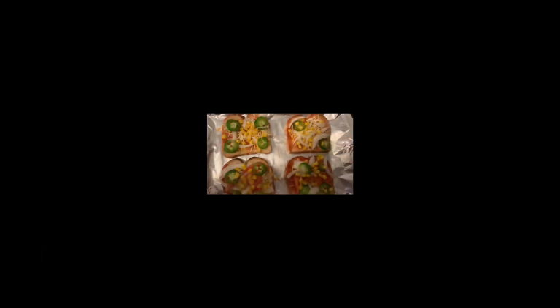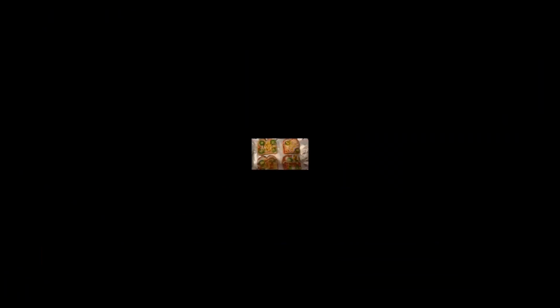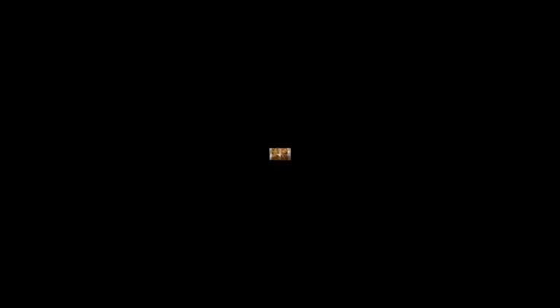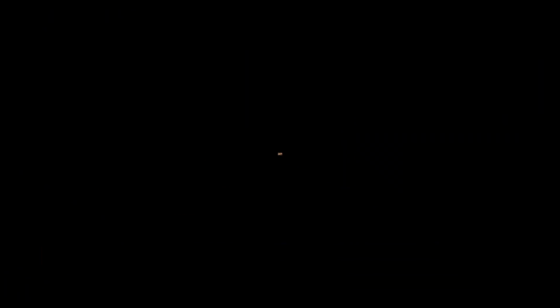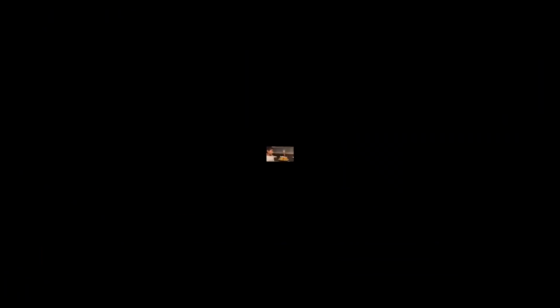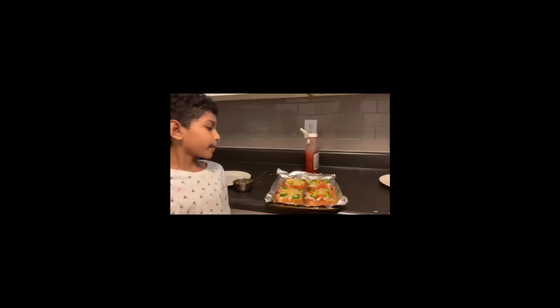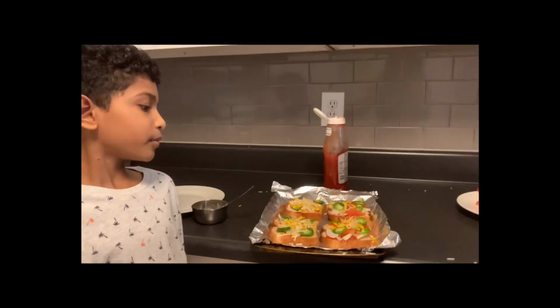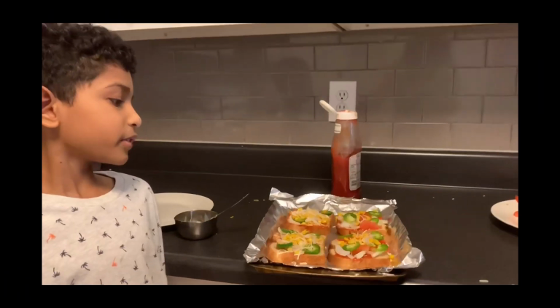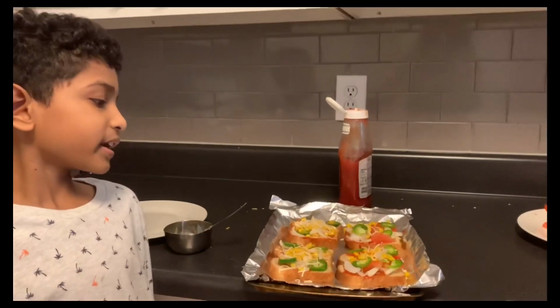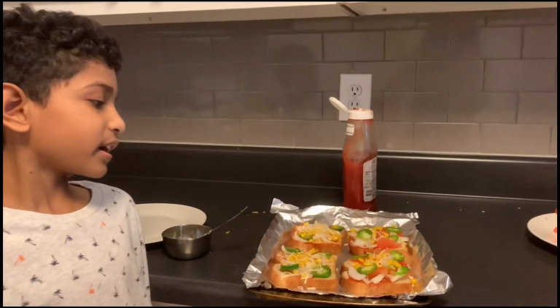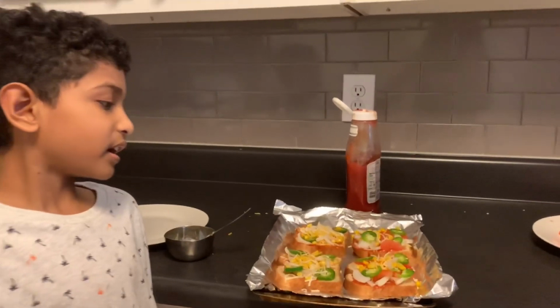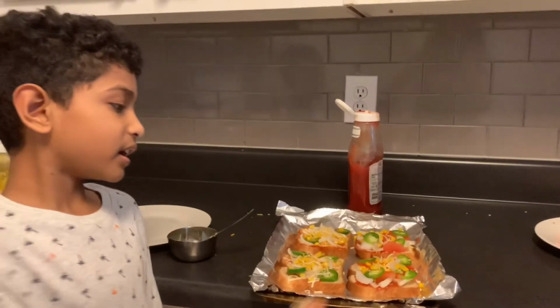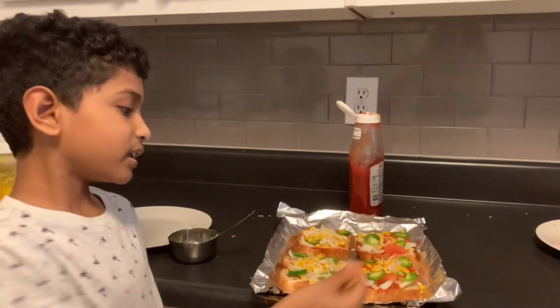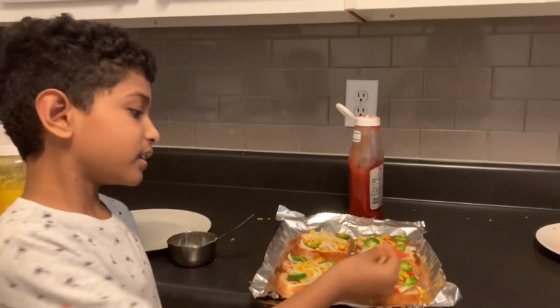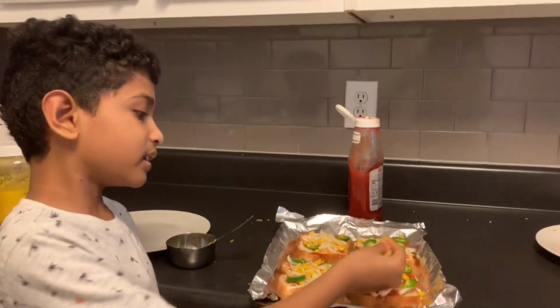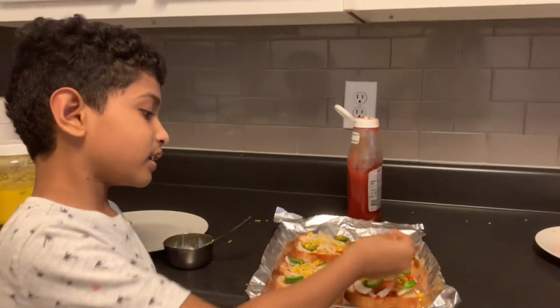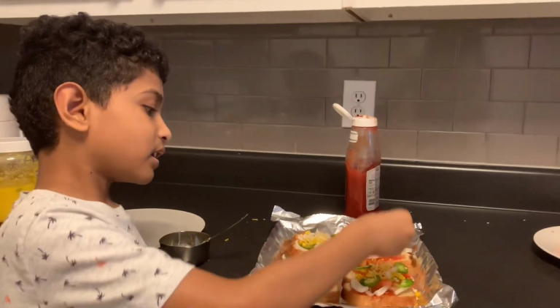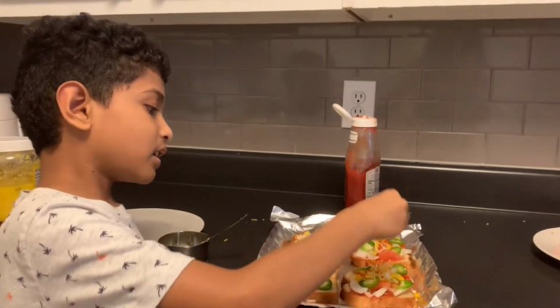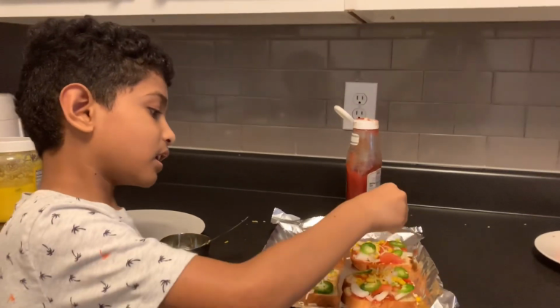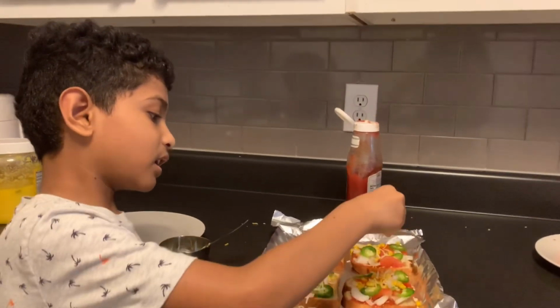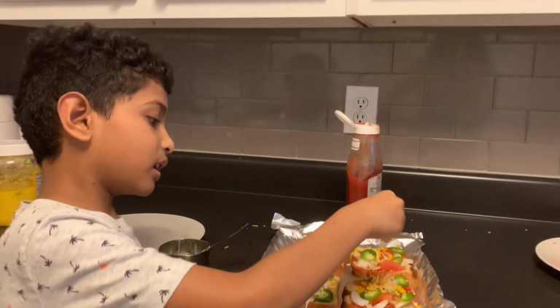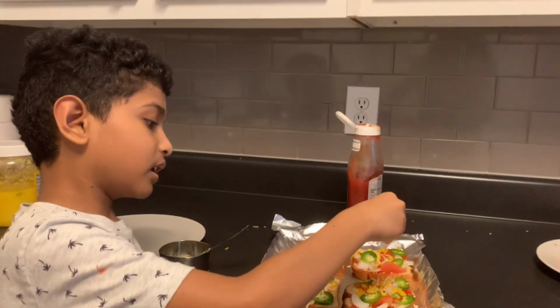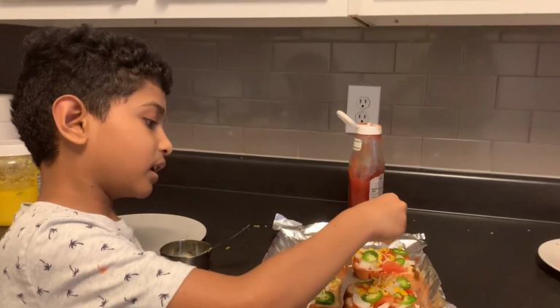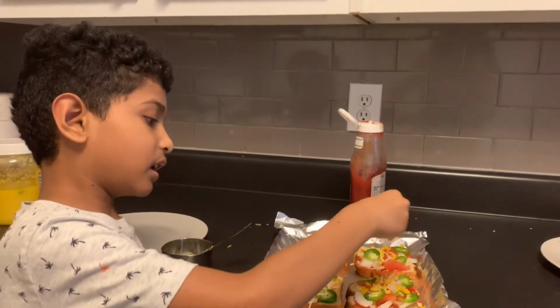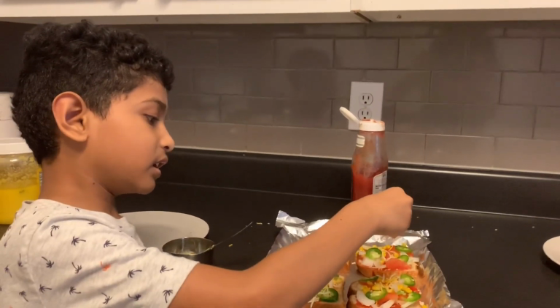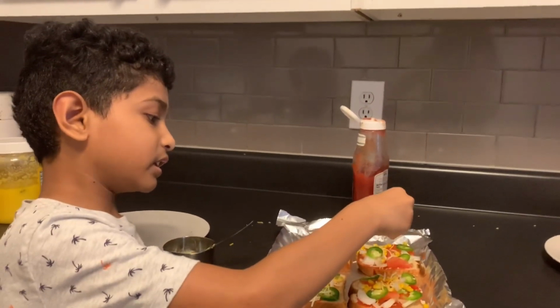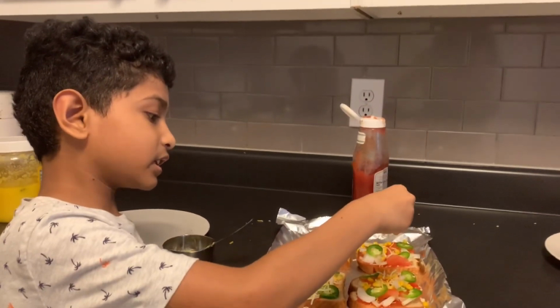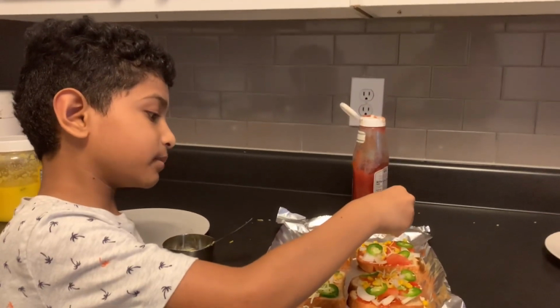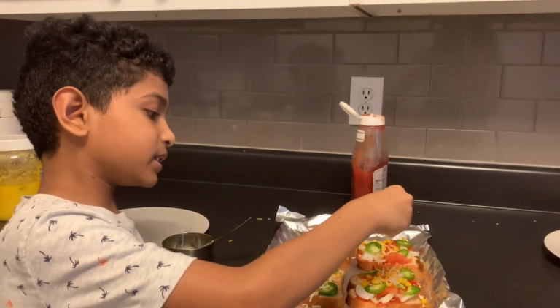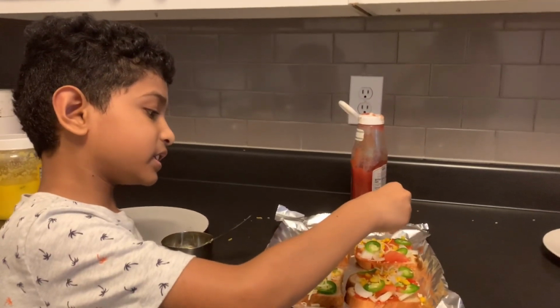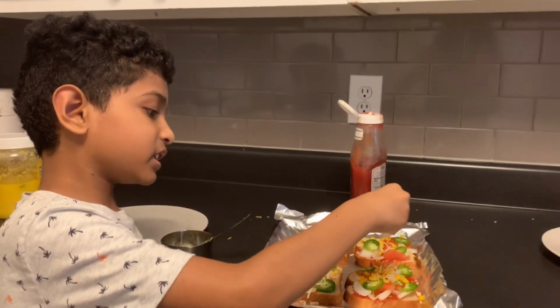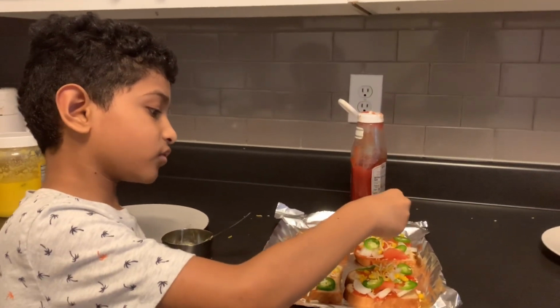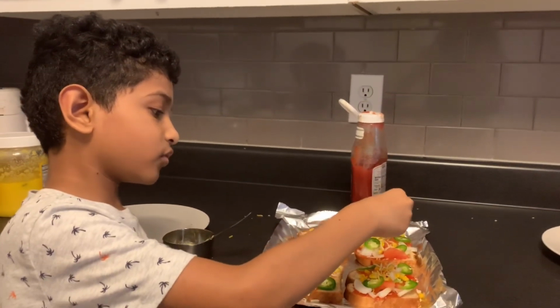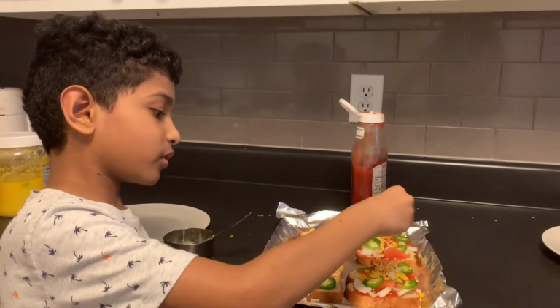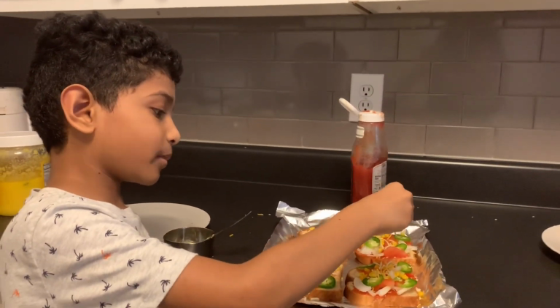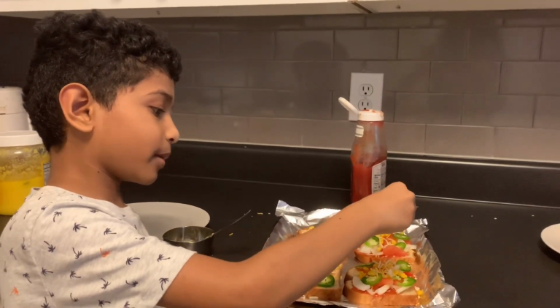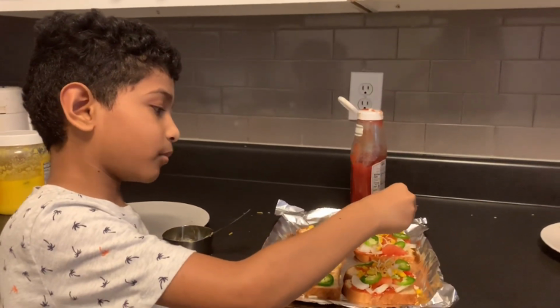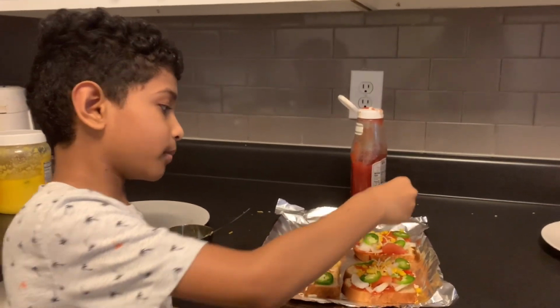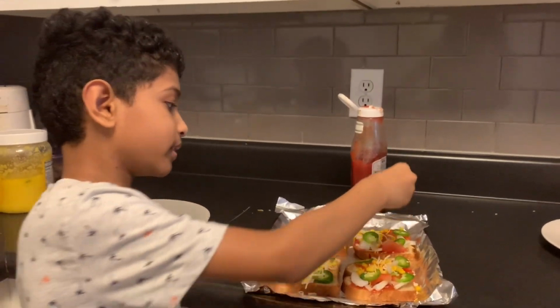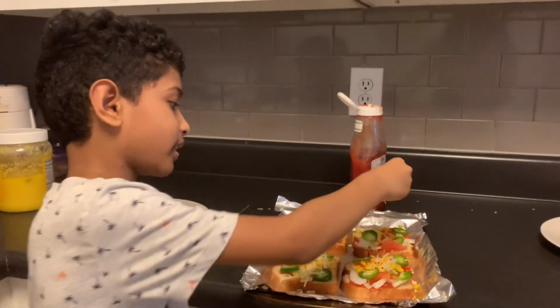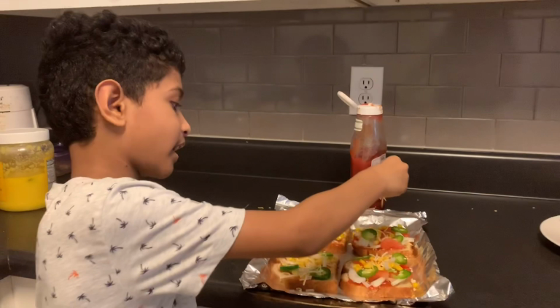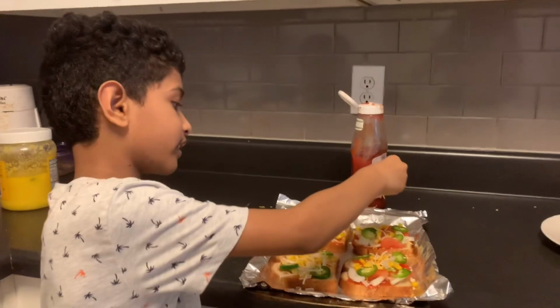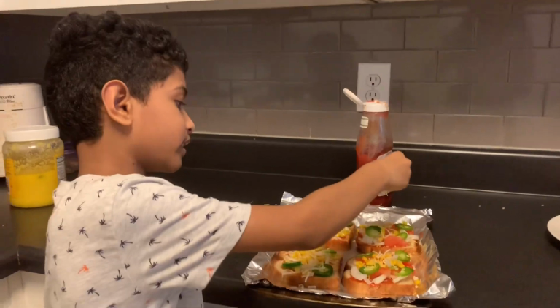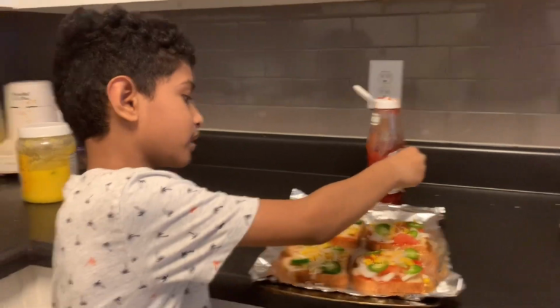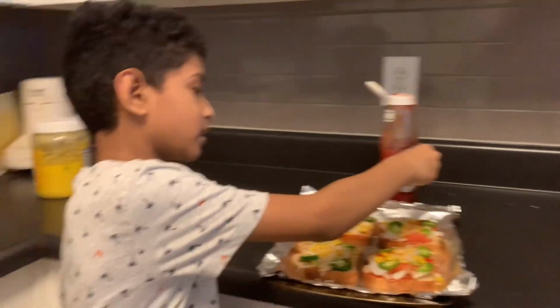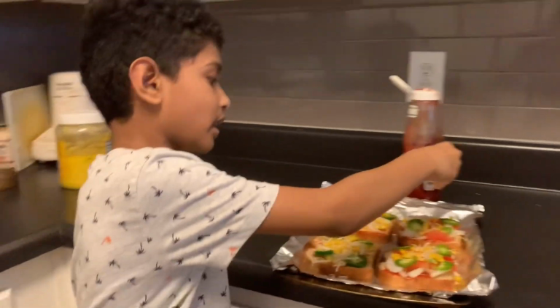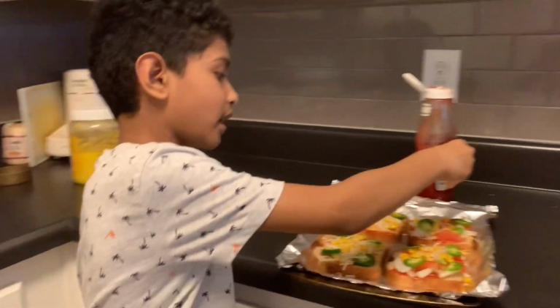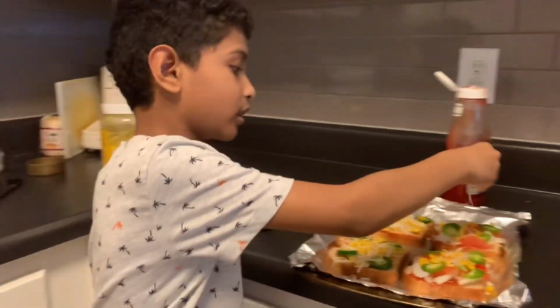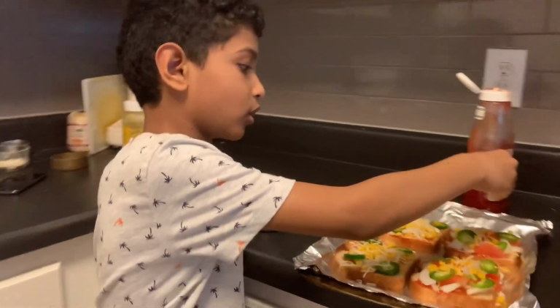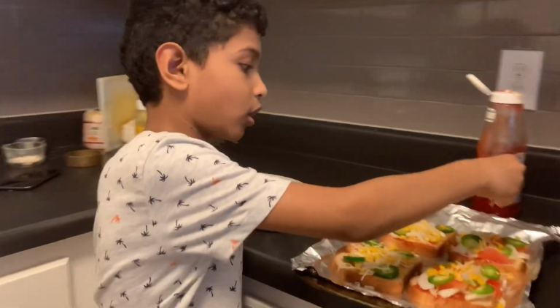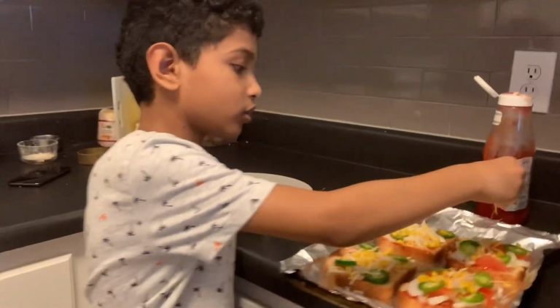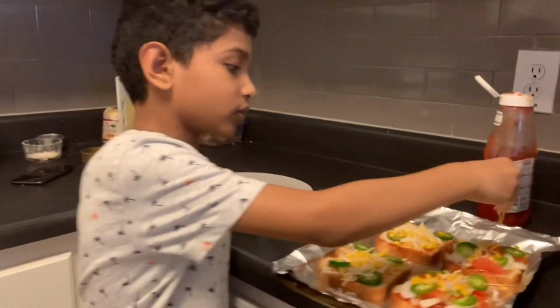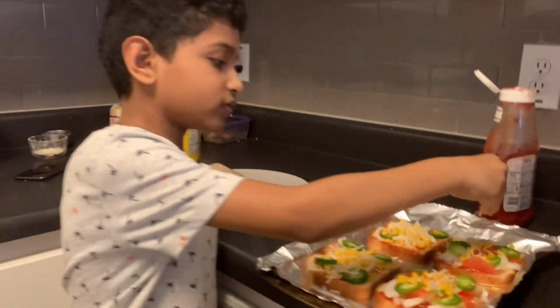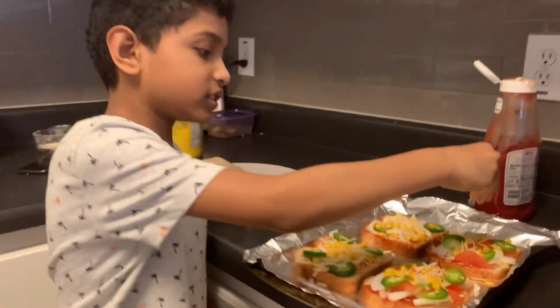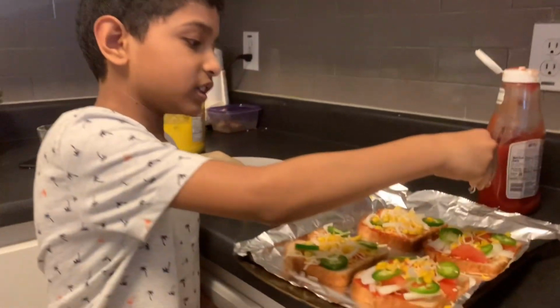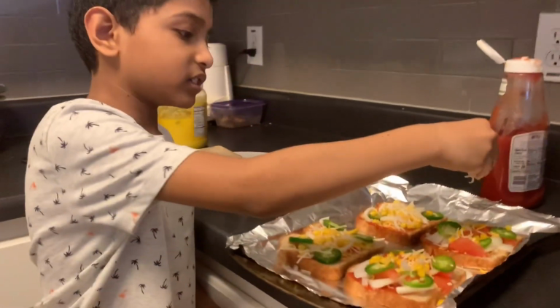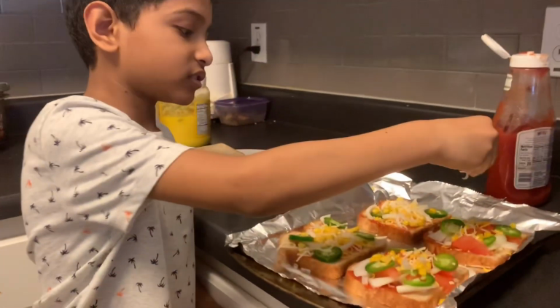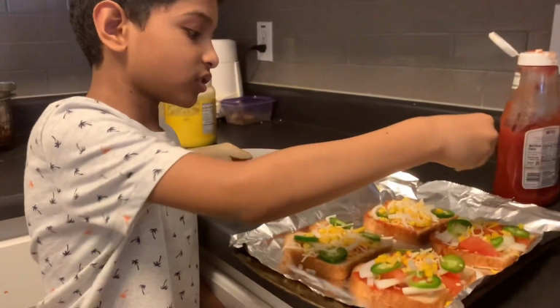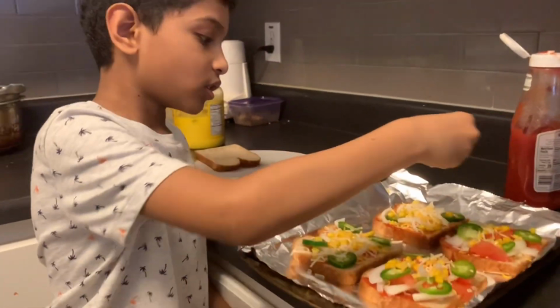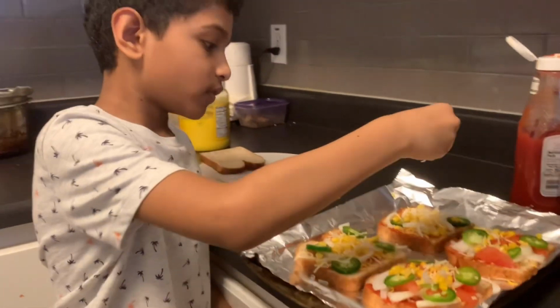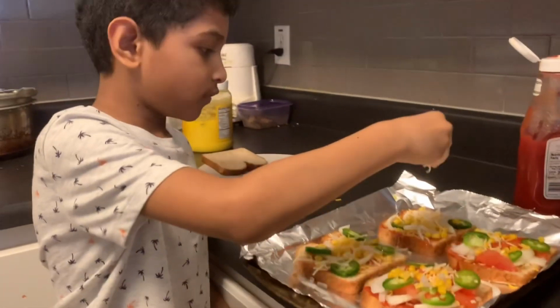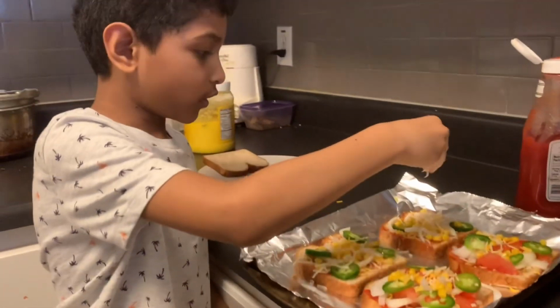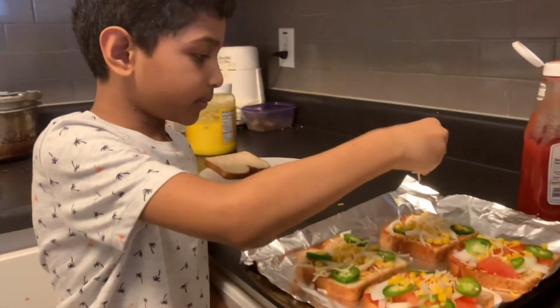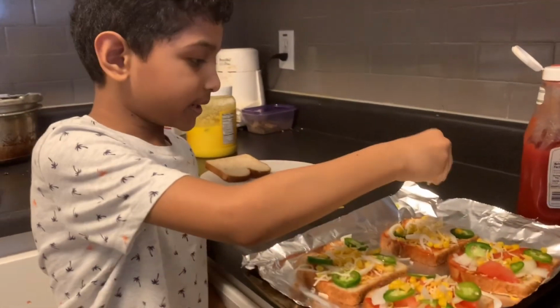I'm putting a little bit of cheese for my mom and dad, and a lot of cheese for me.